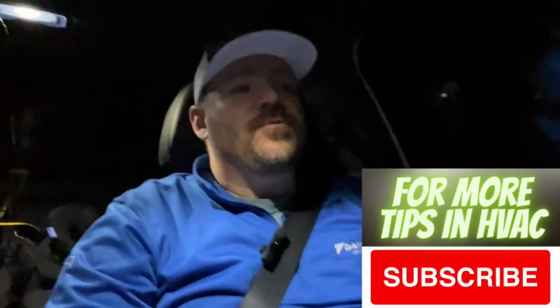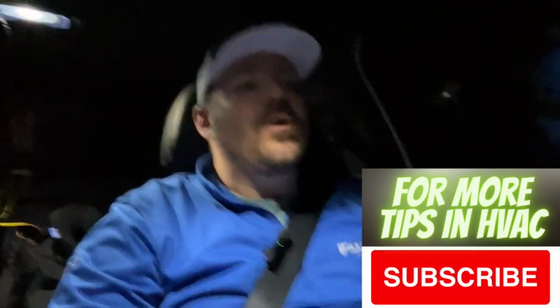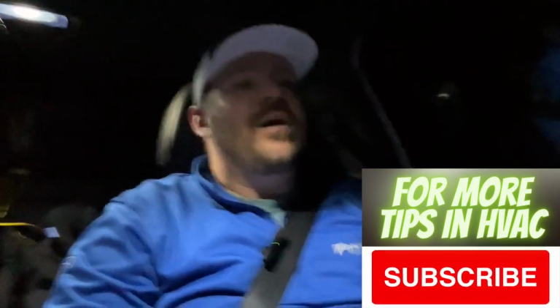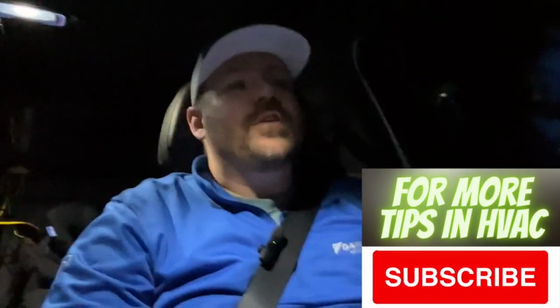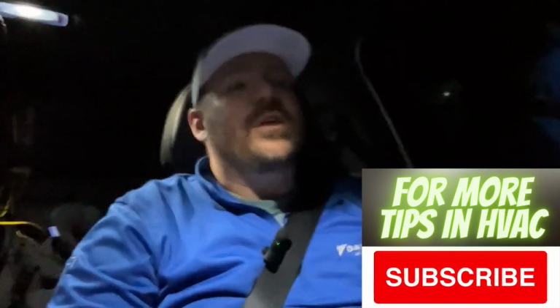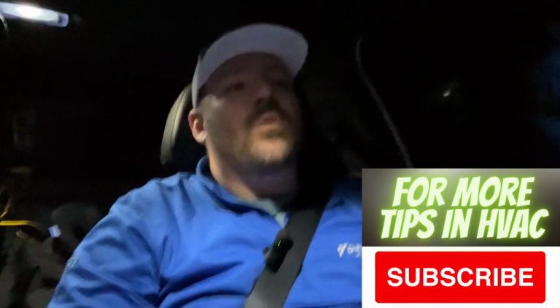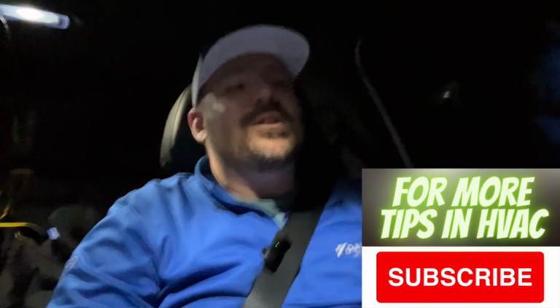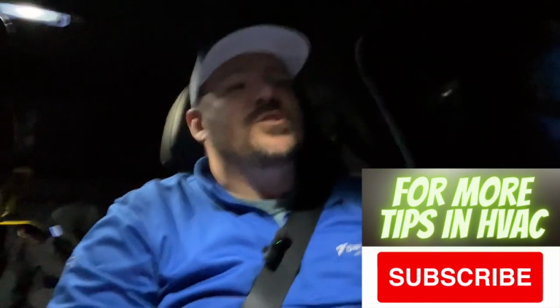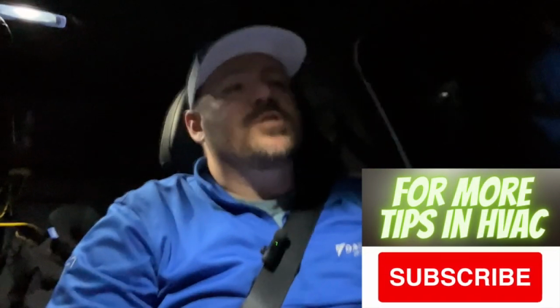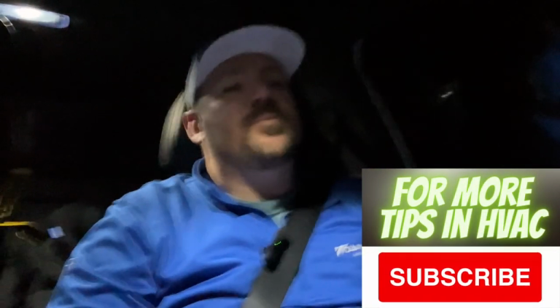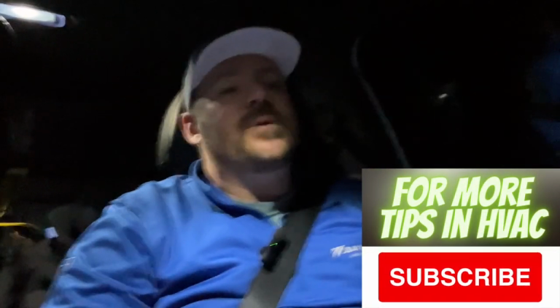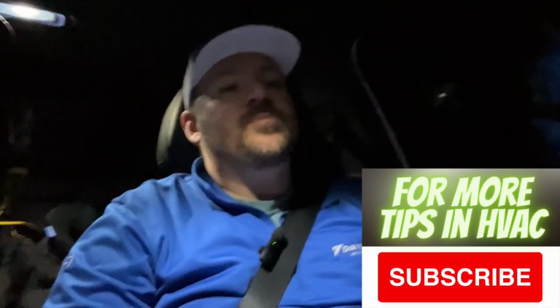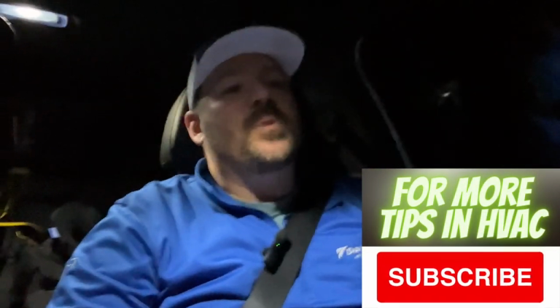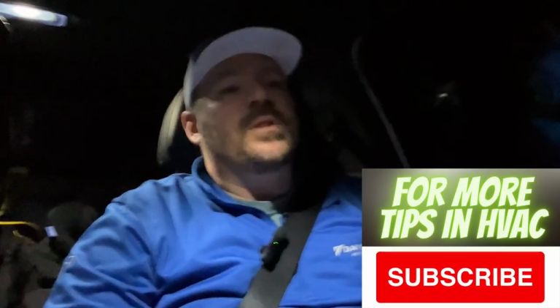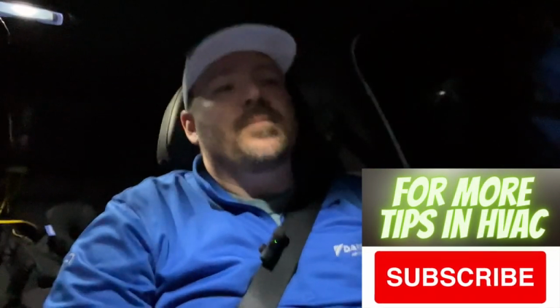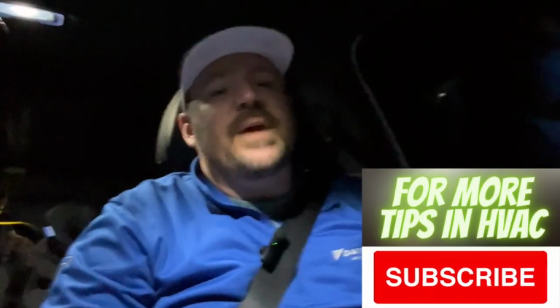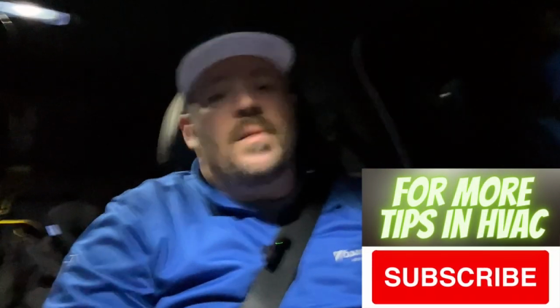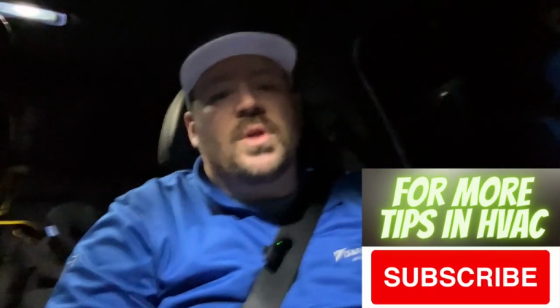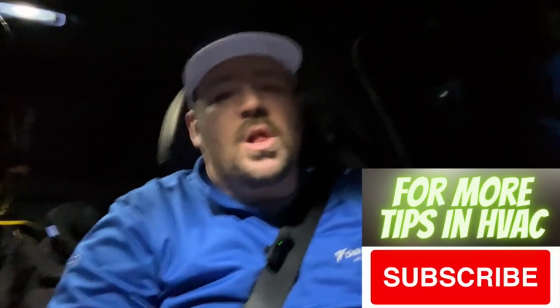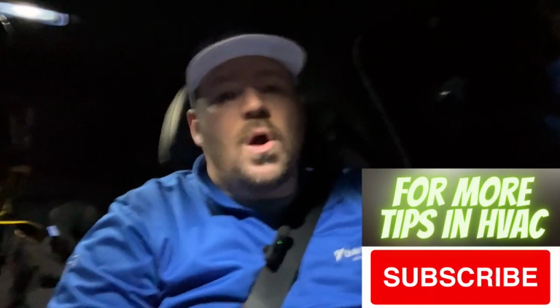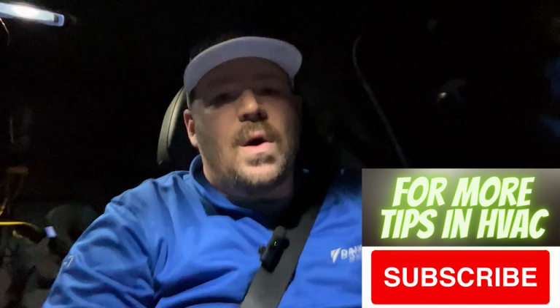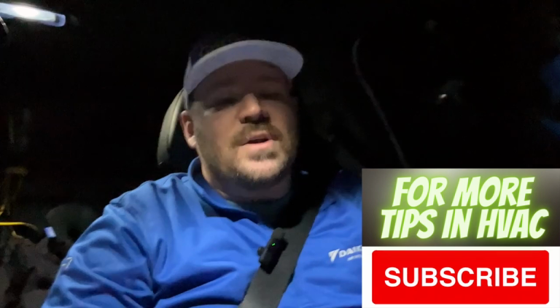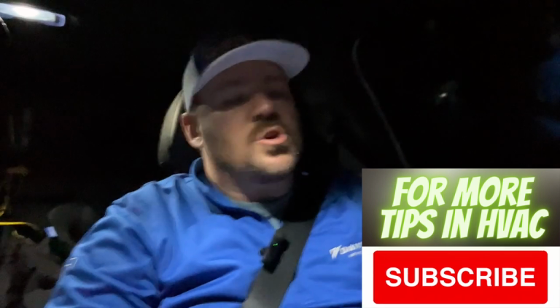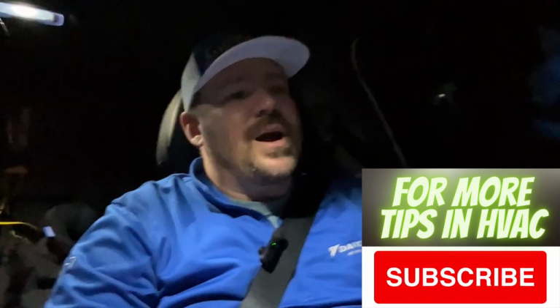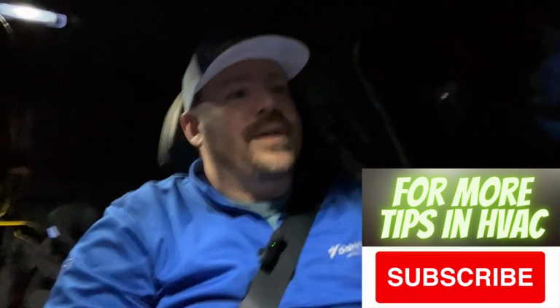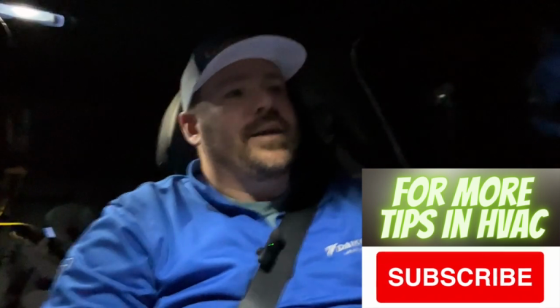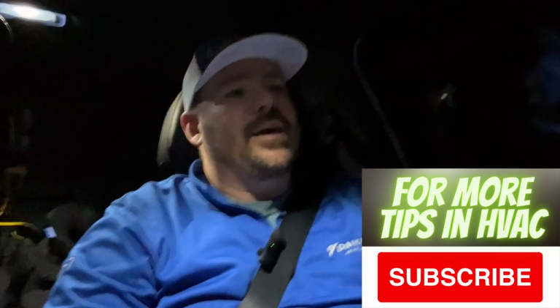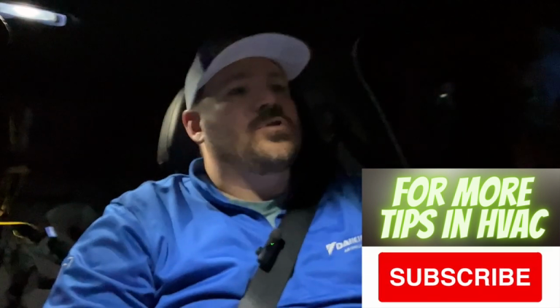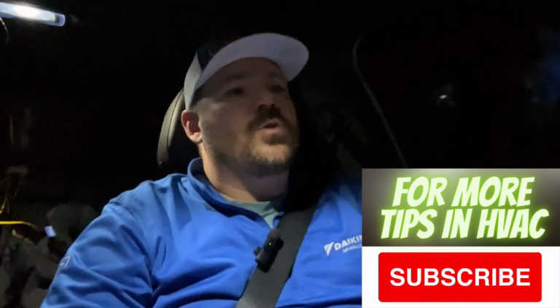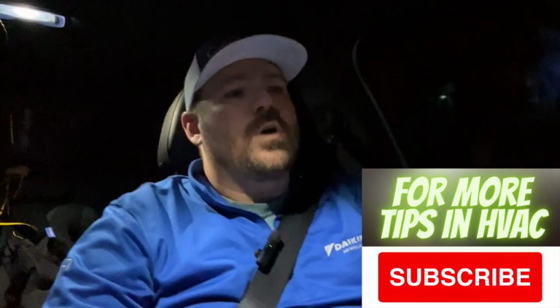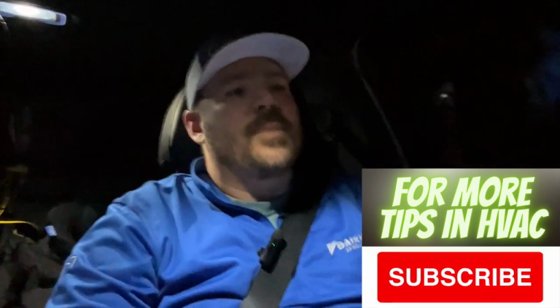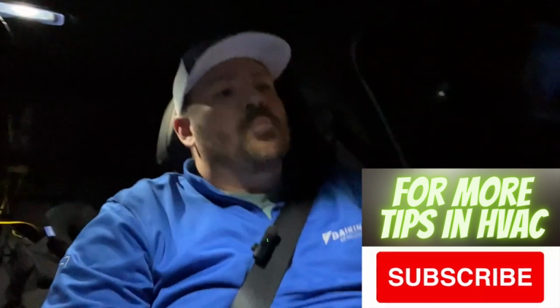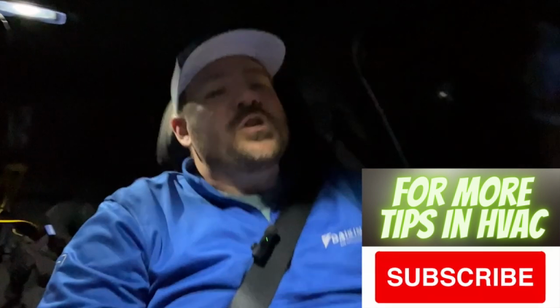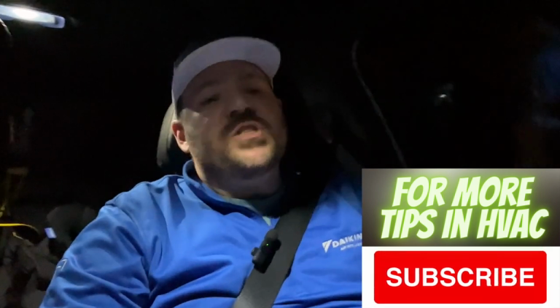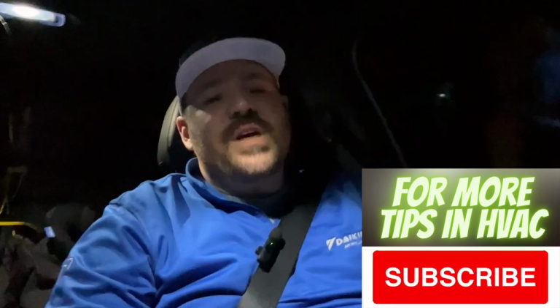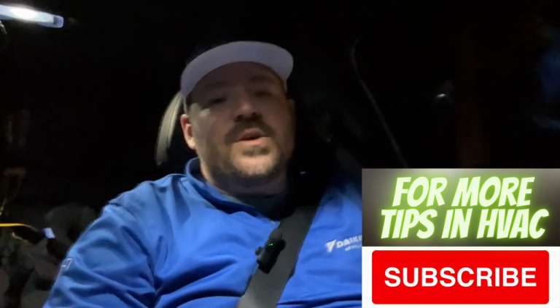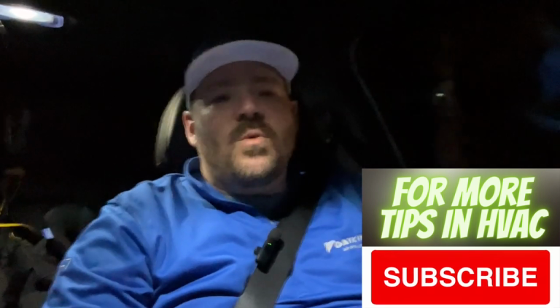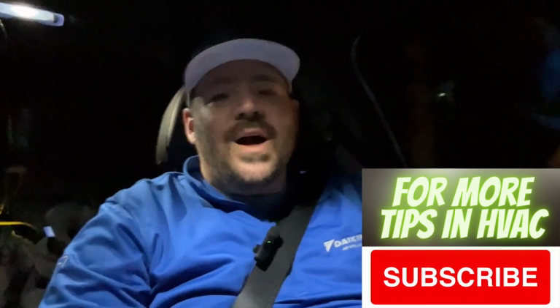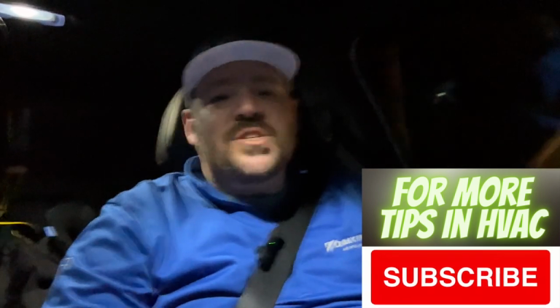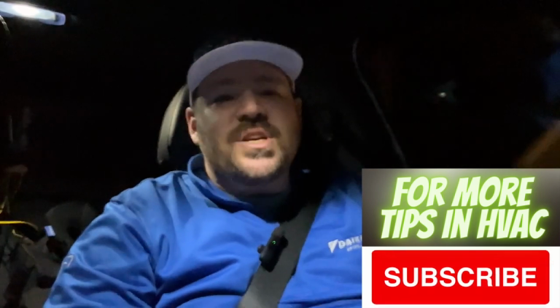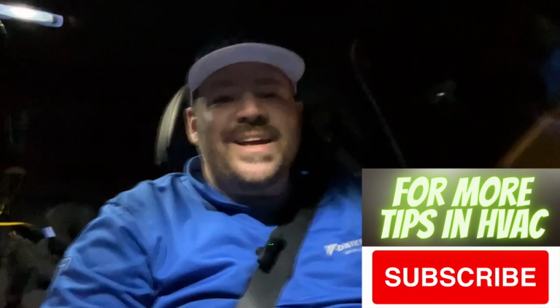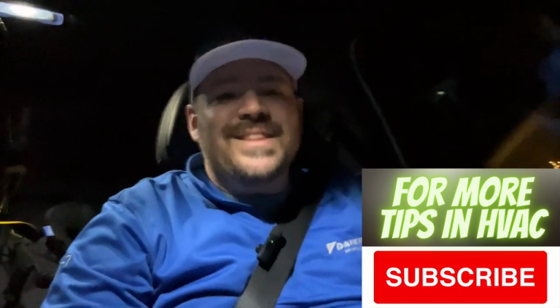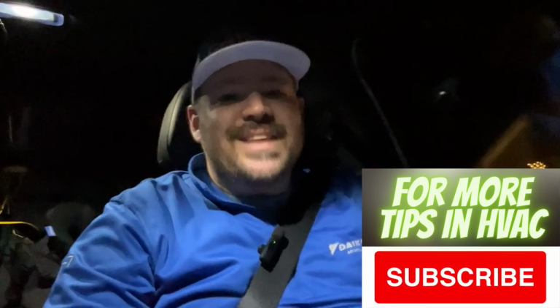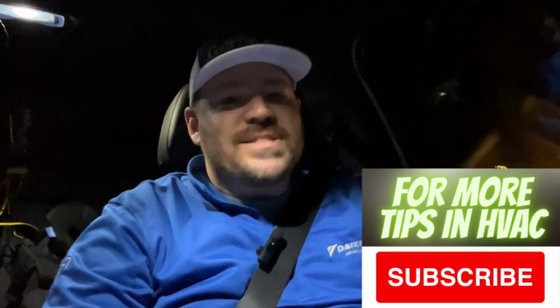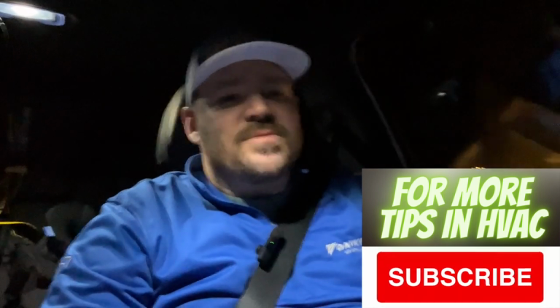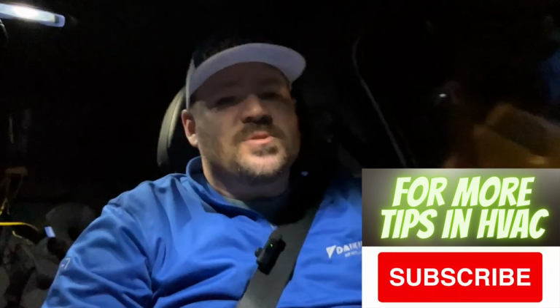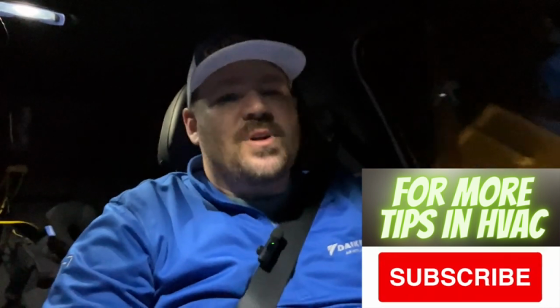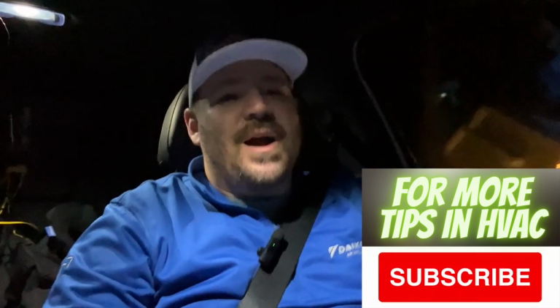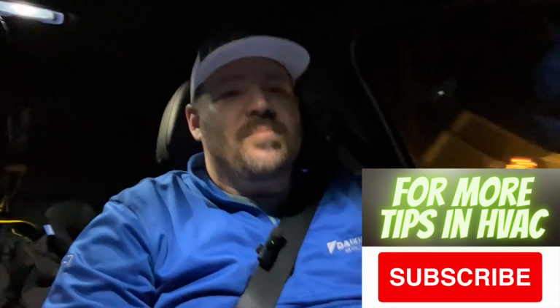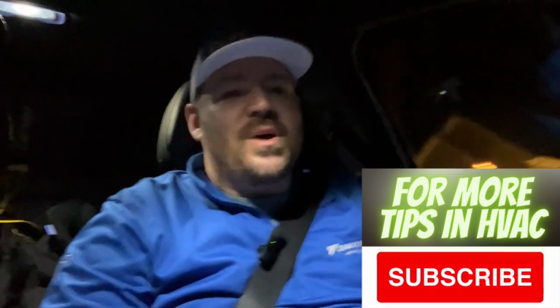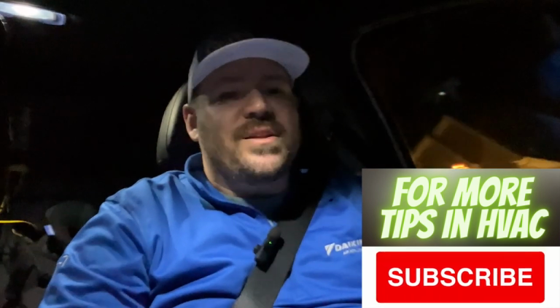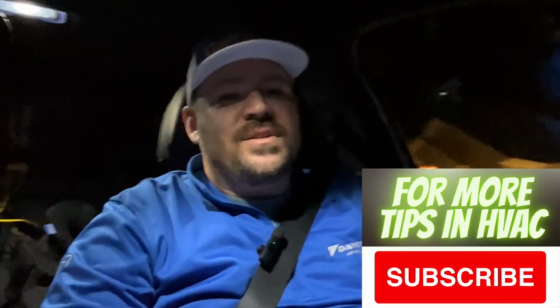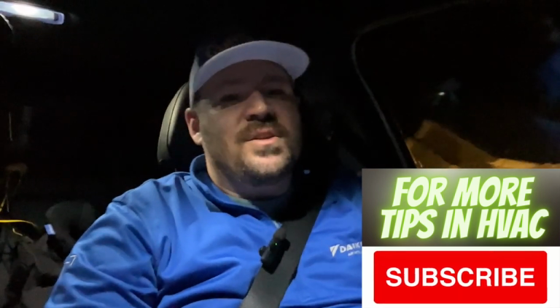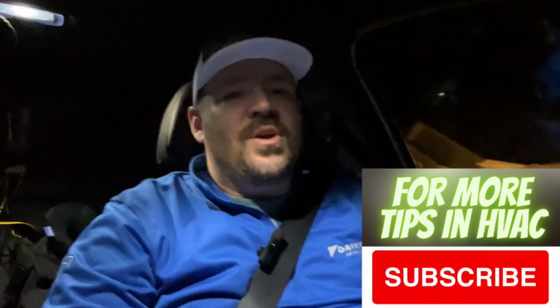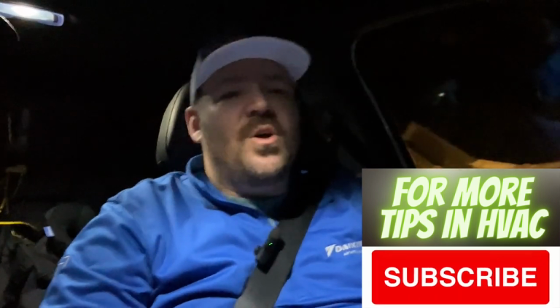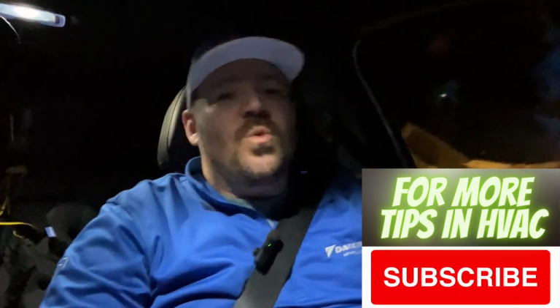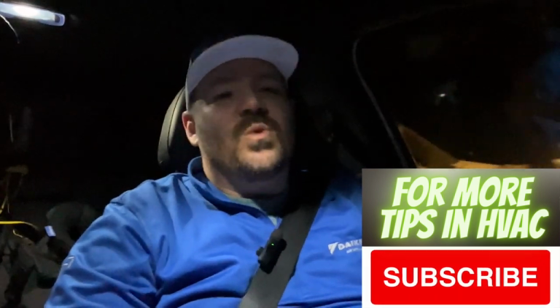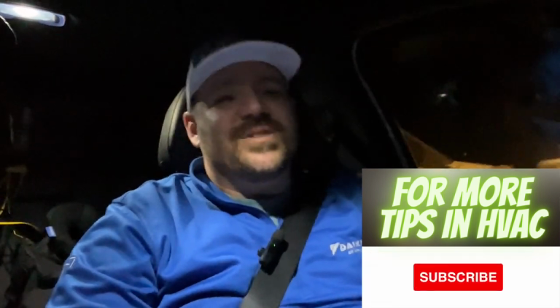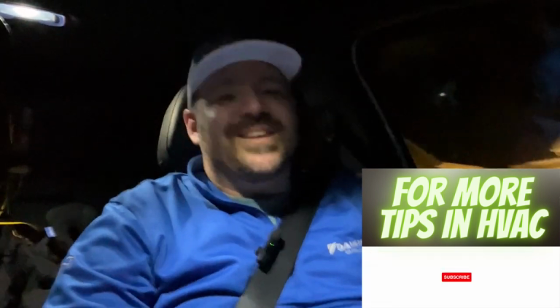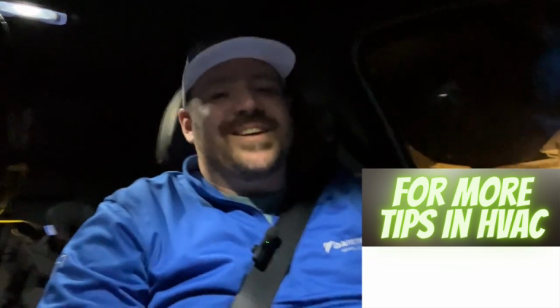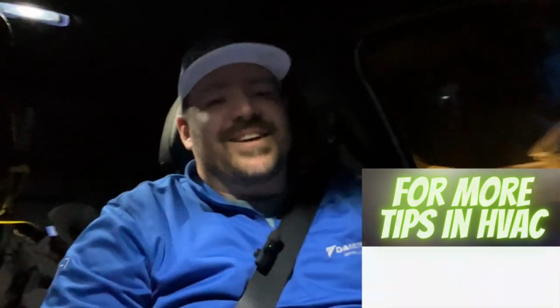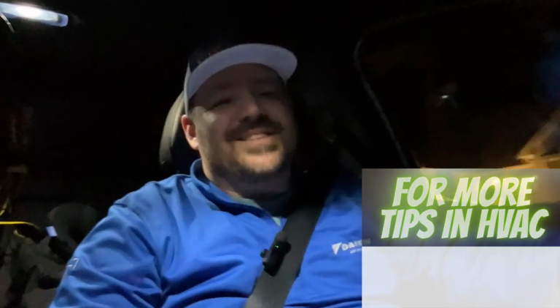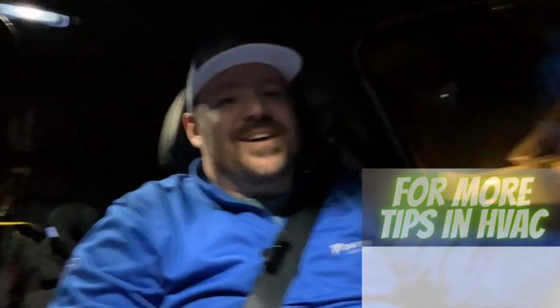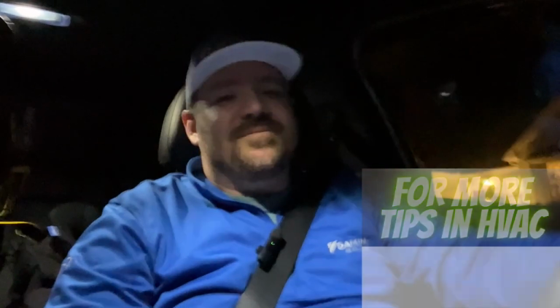I hope that helps. Thanks for watching. If you have any questions, please put them down below and I'll try to get to them. Appreciate you watching — hit that subscribe button. We'll see you next time.